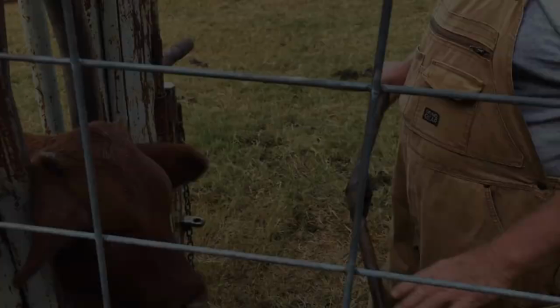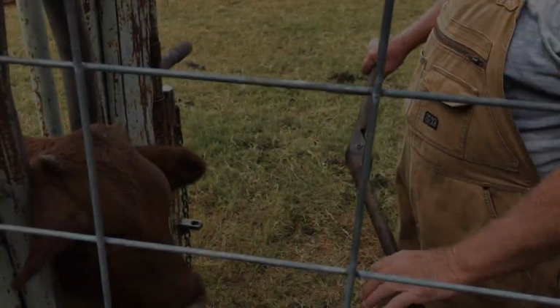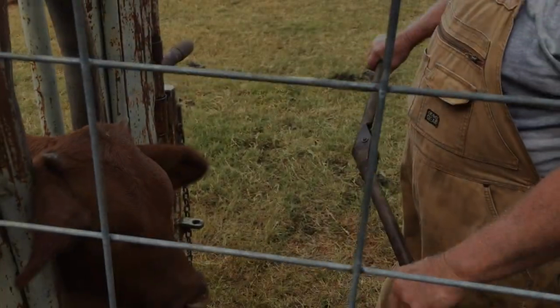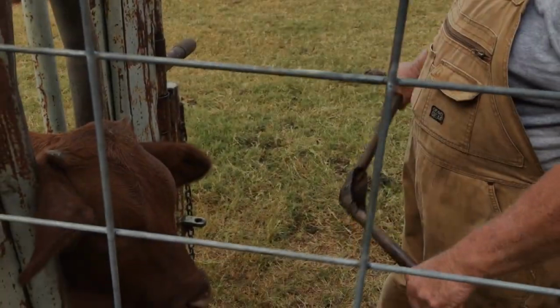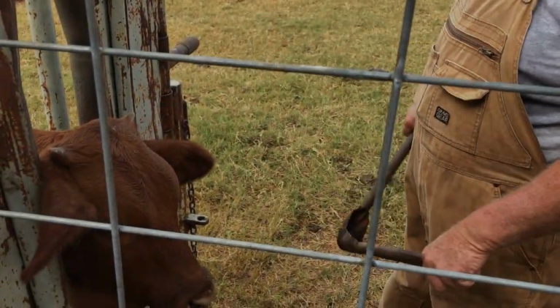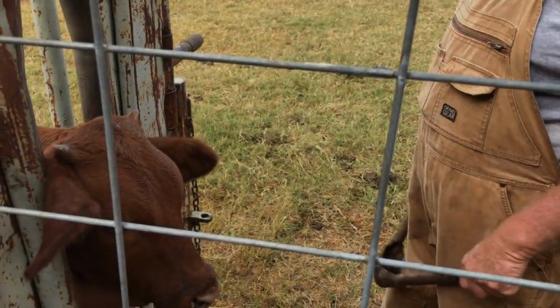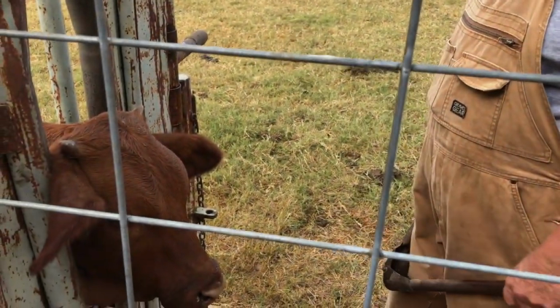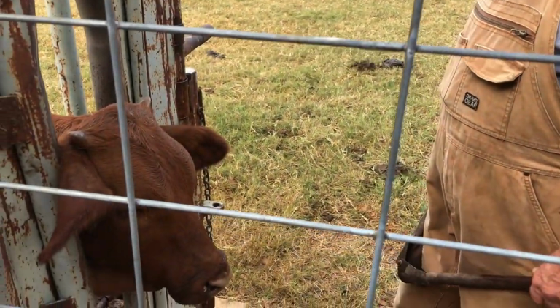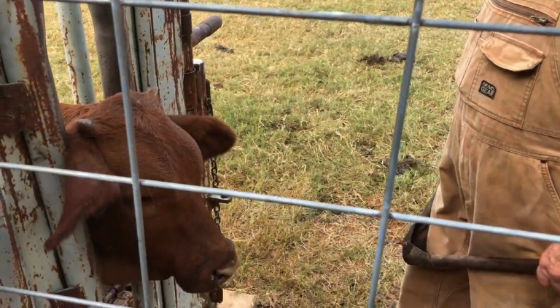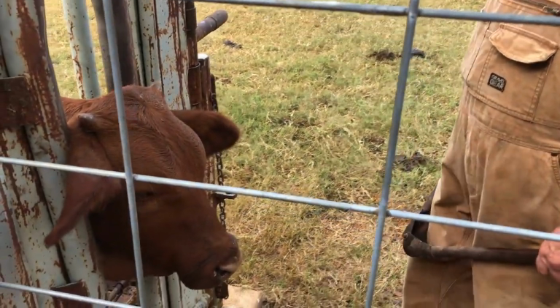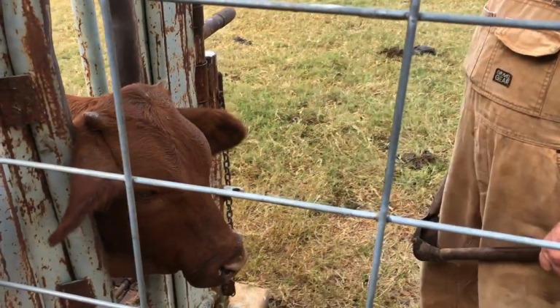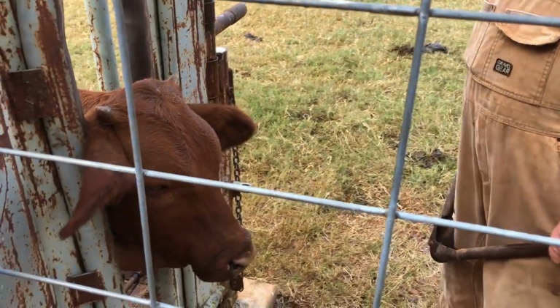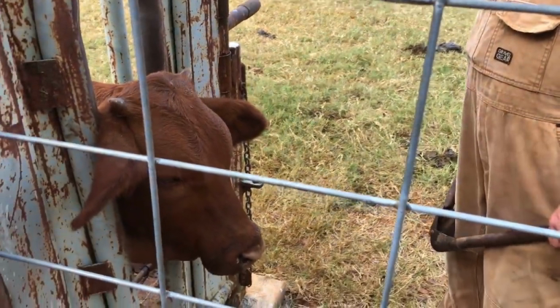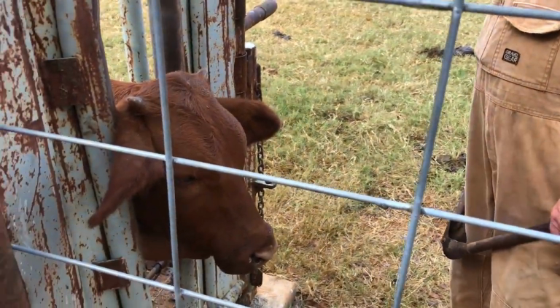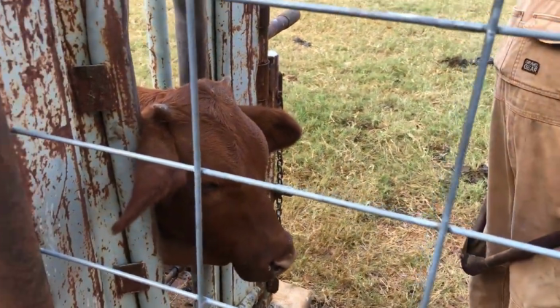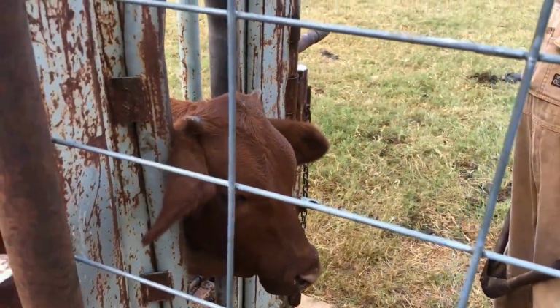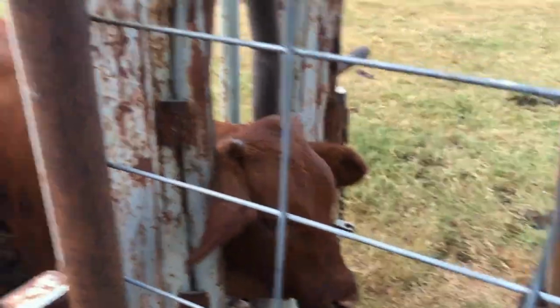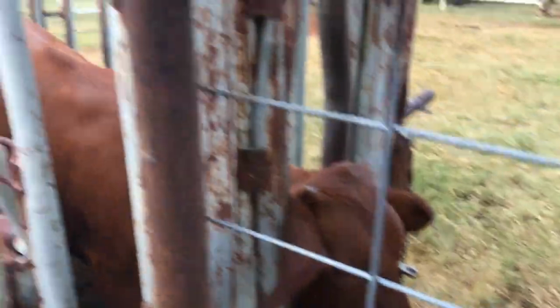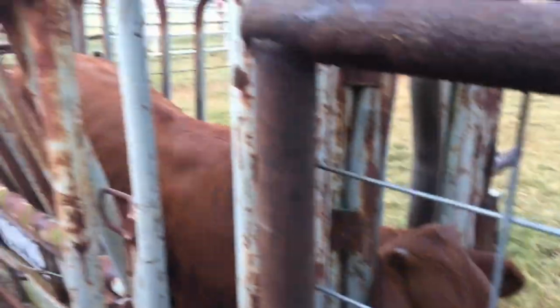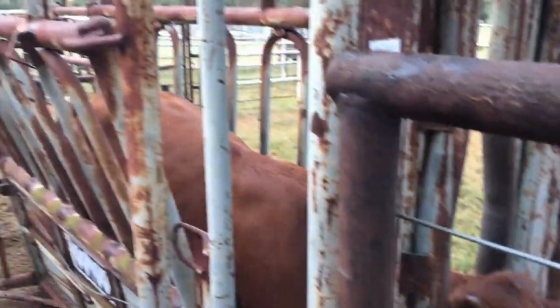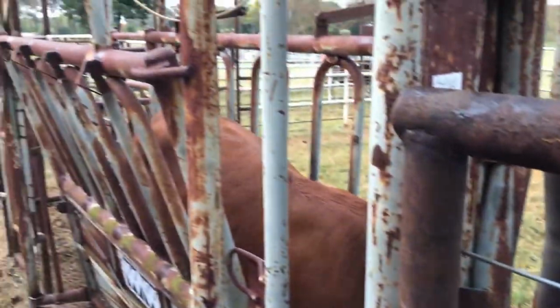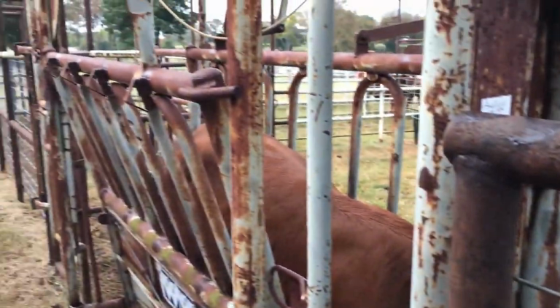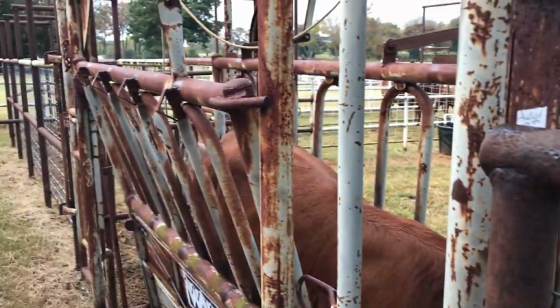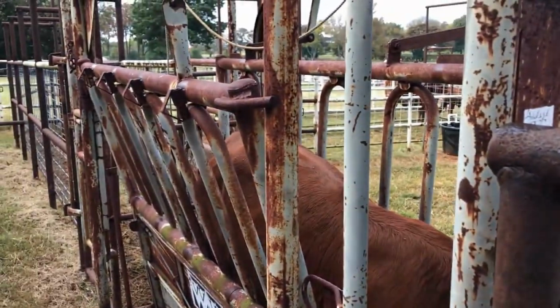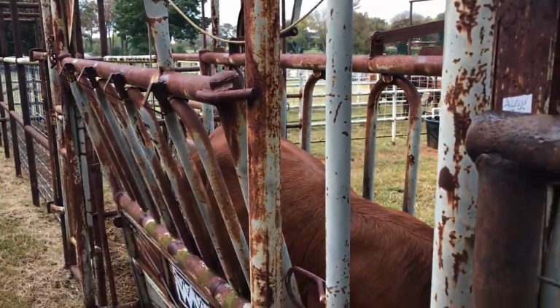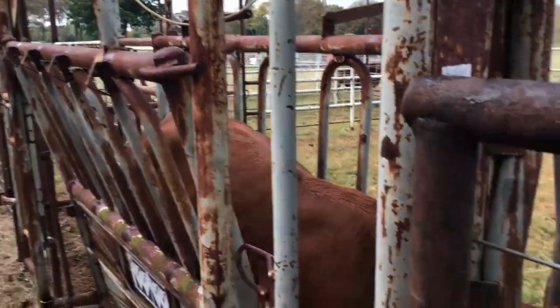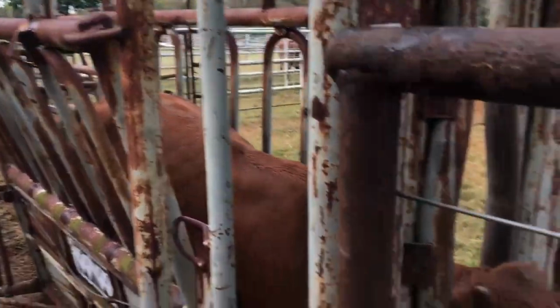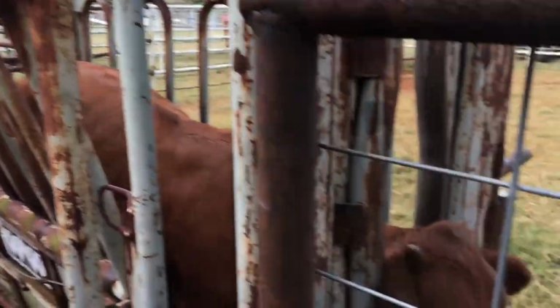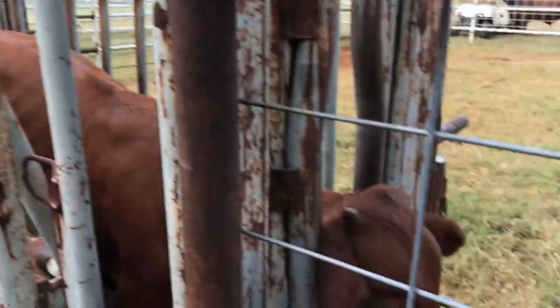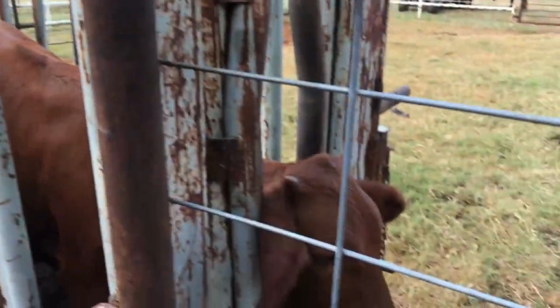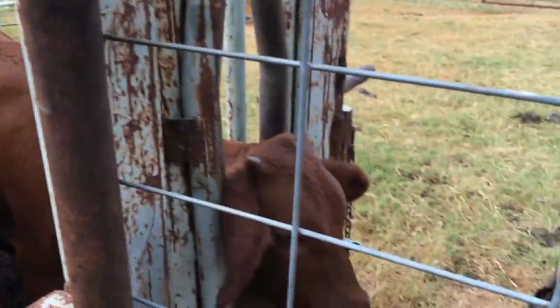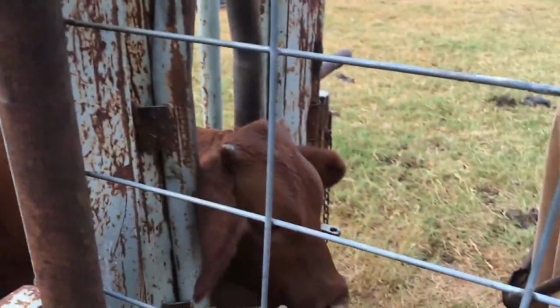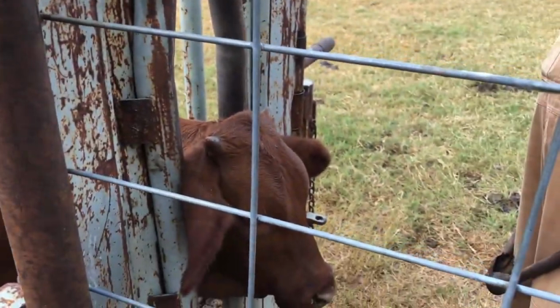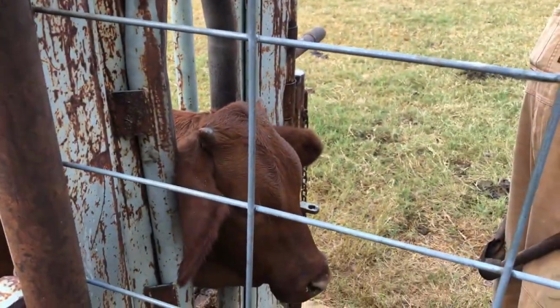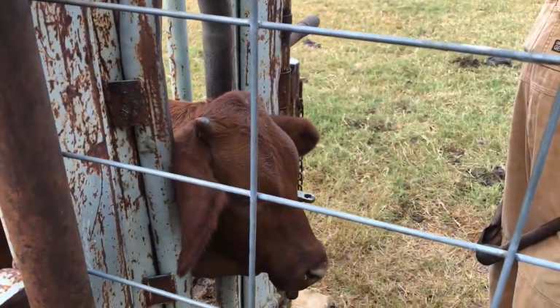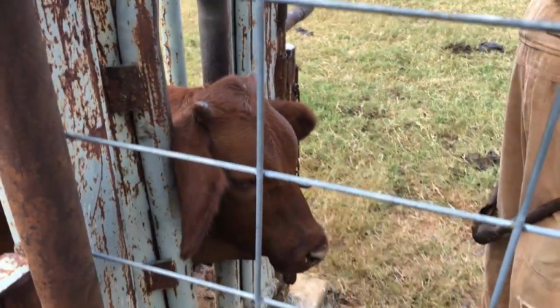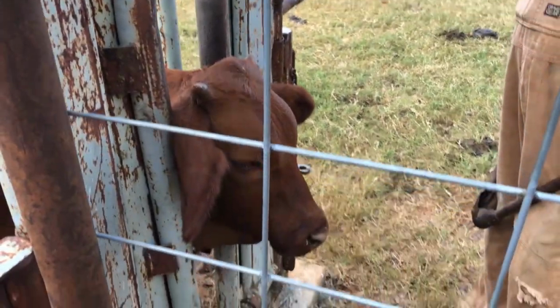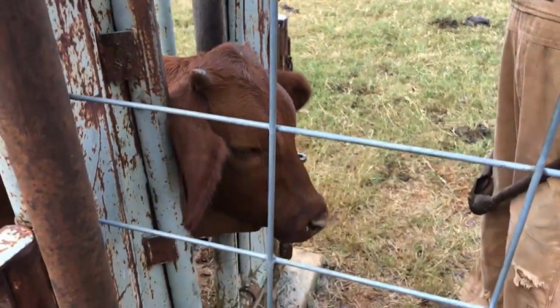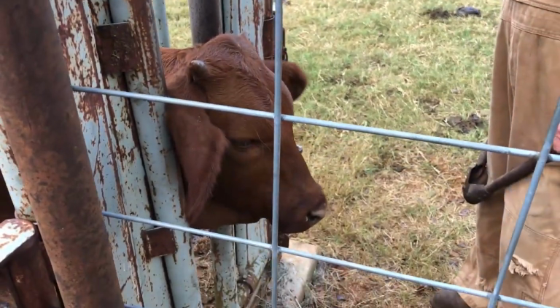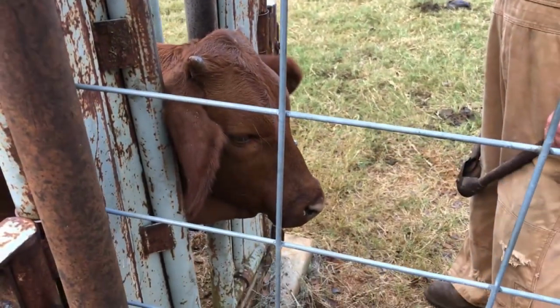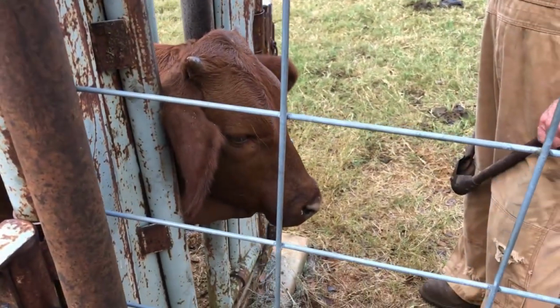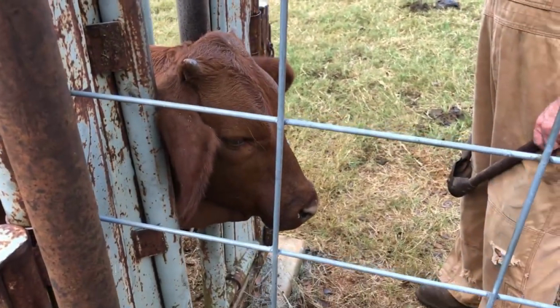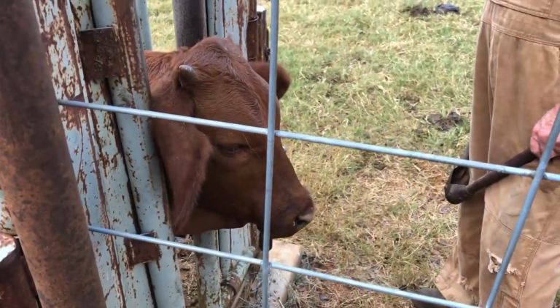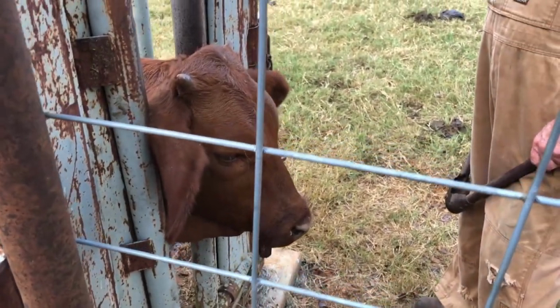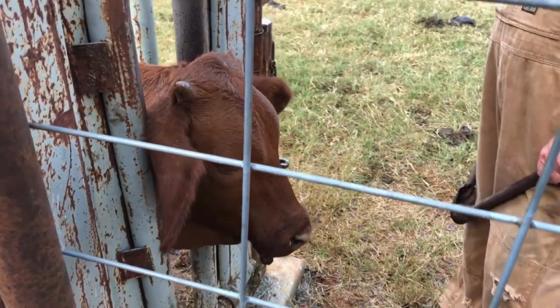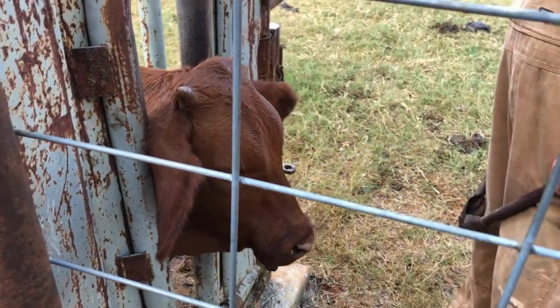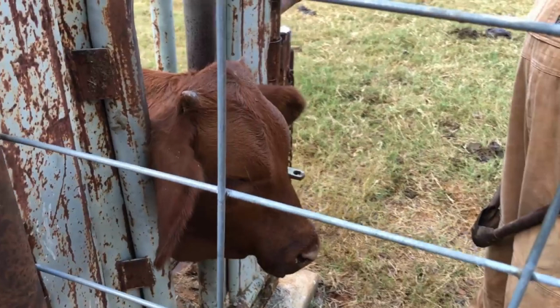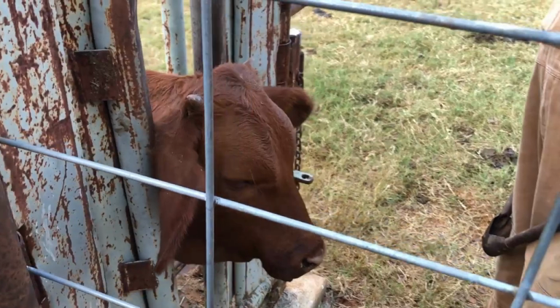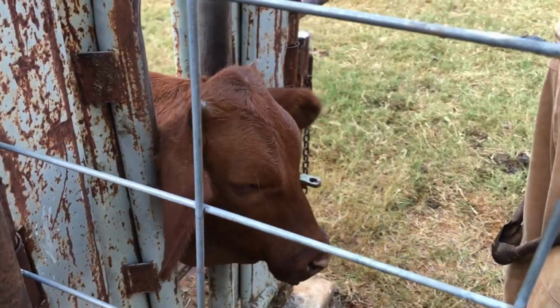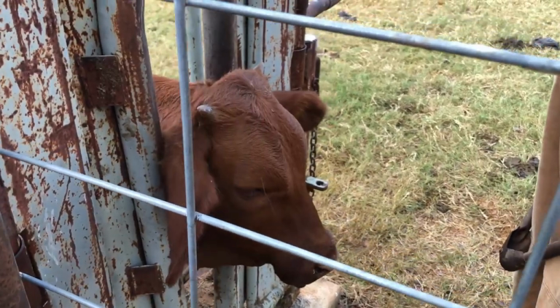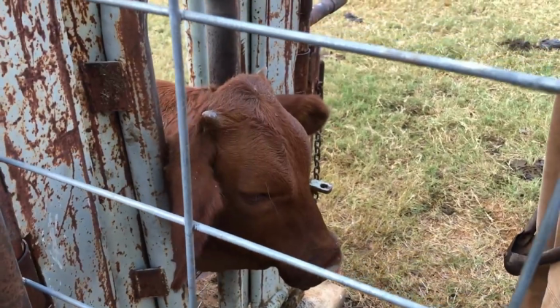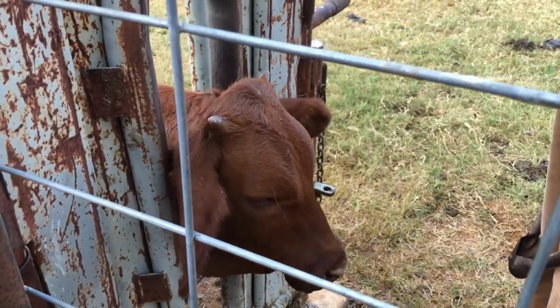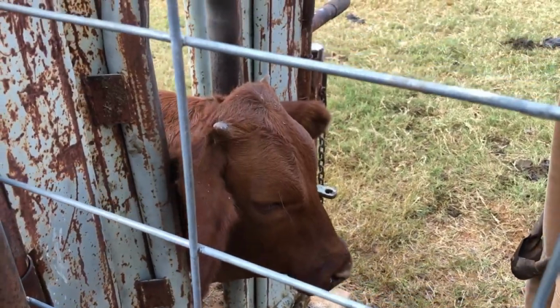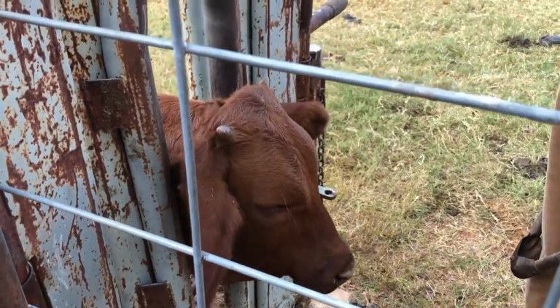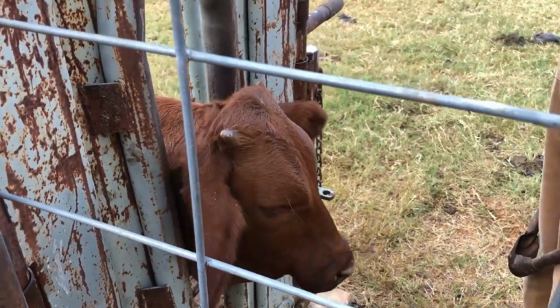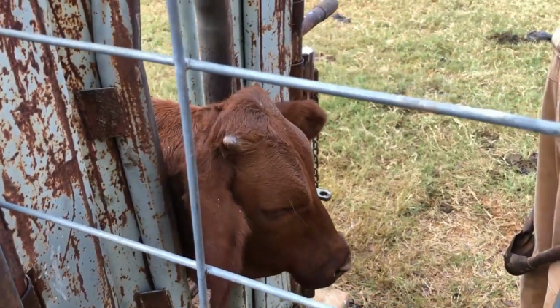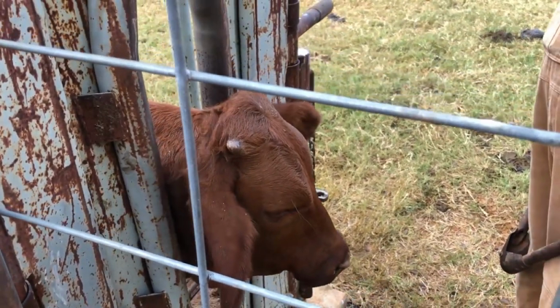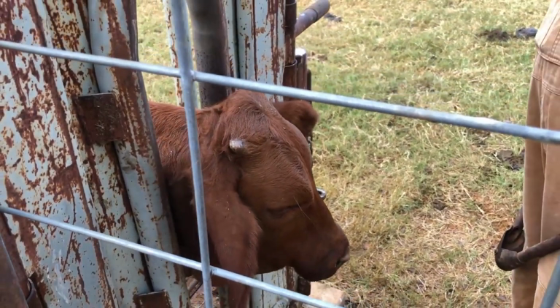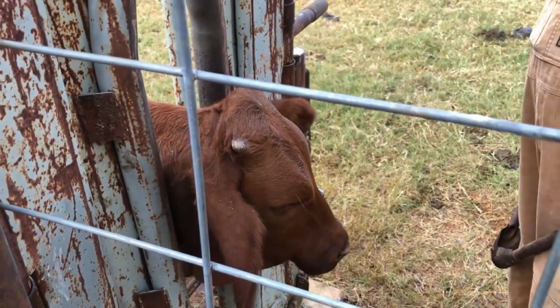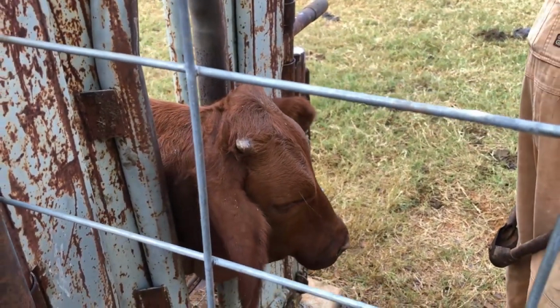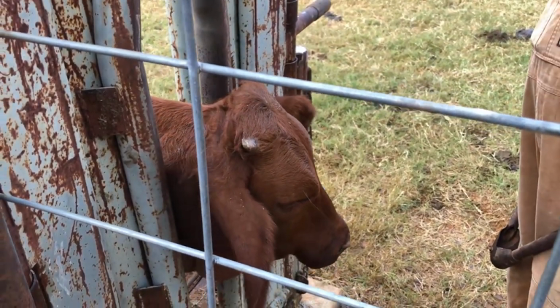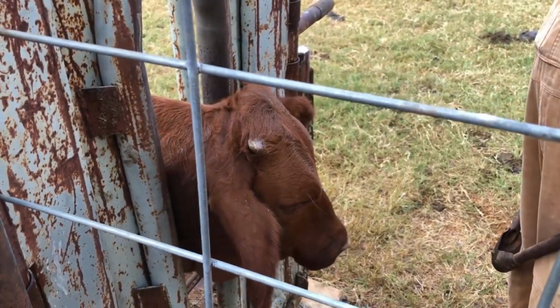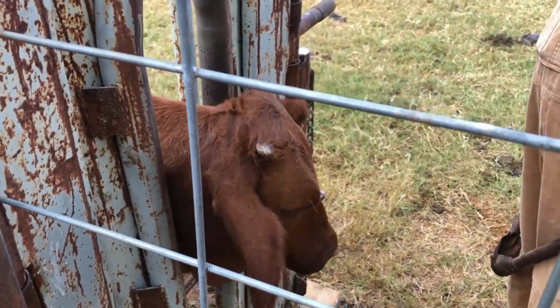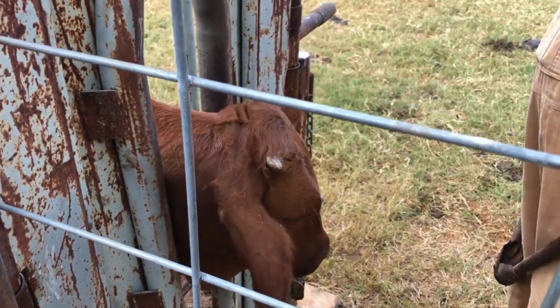We're here at my neighbor's working pens. I'm going to show you how a calf is dehorned, and I warn you right now, it's not pretty.